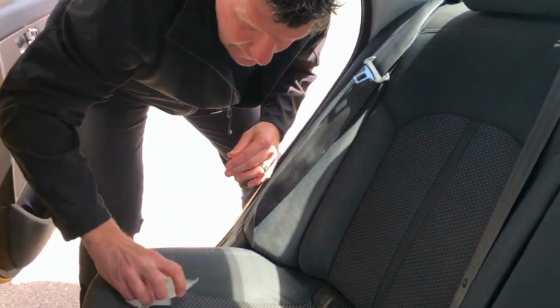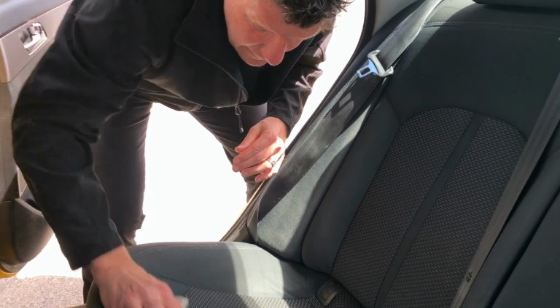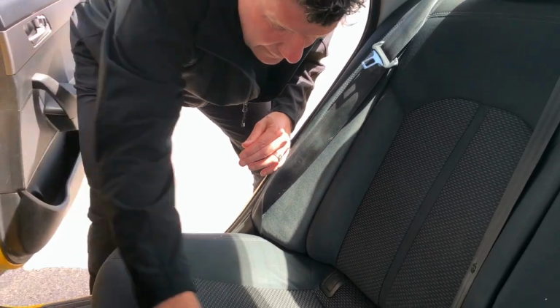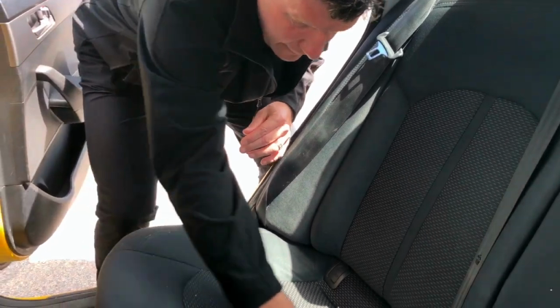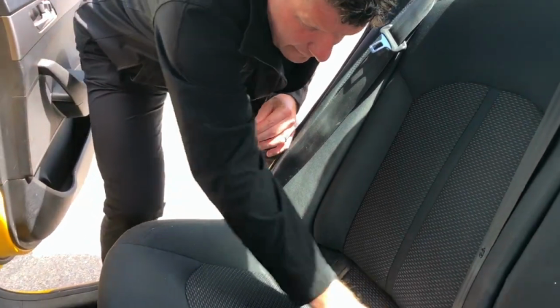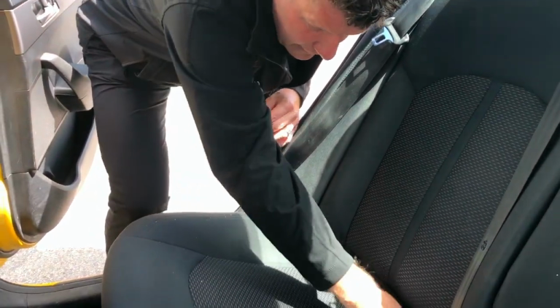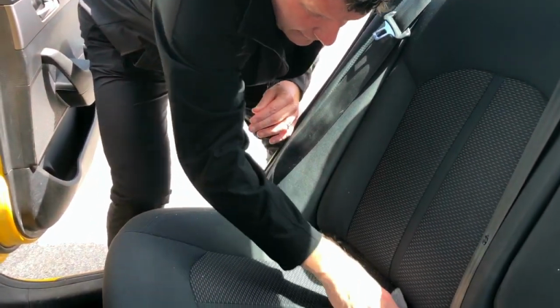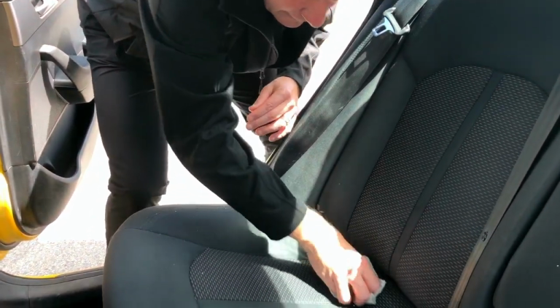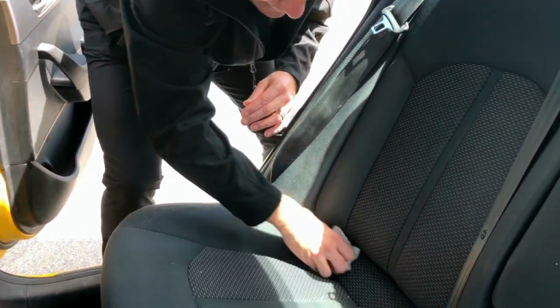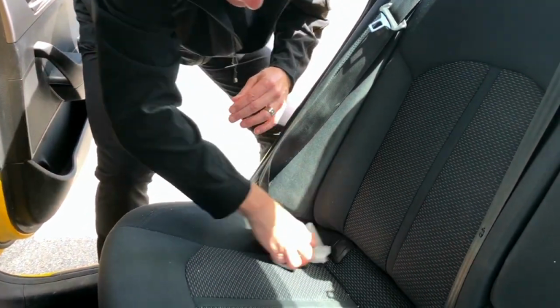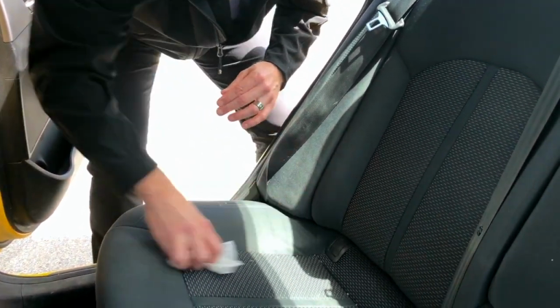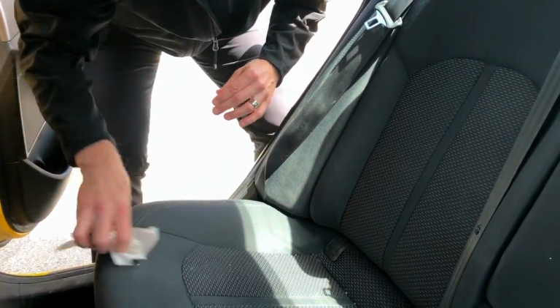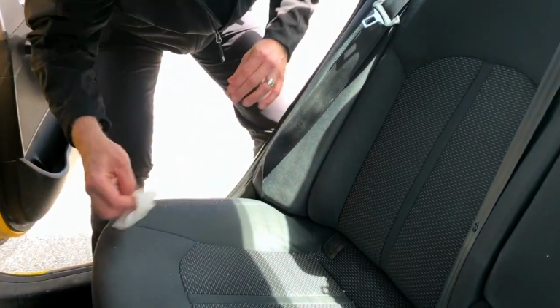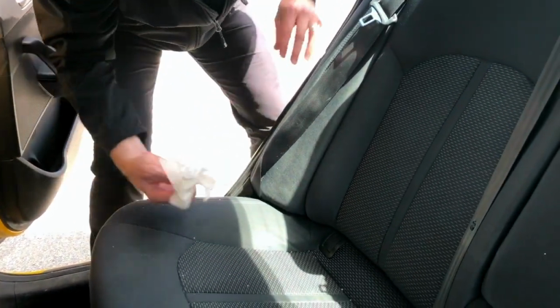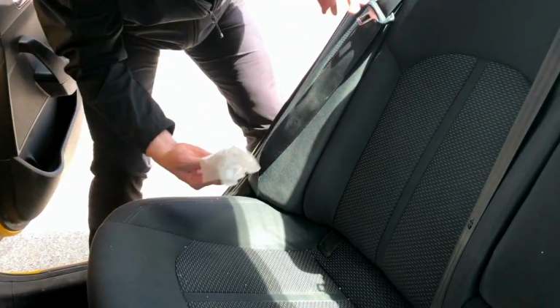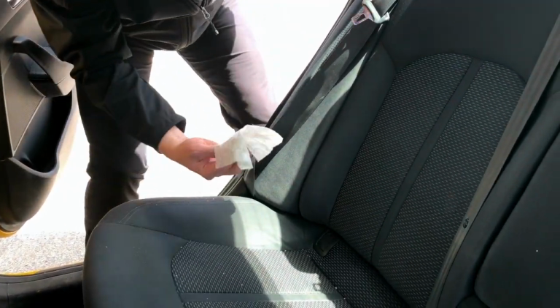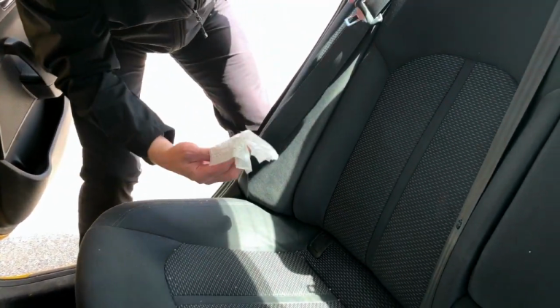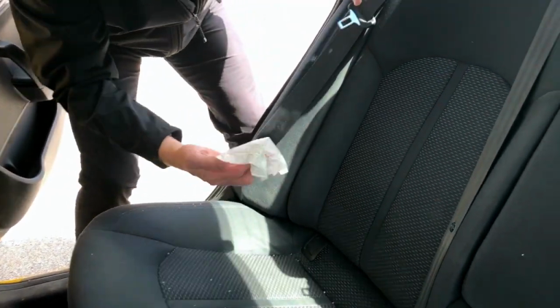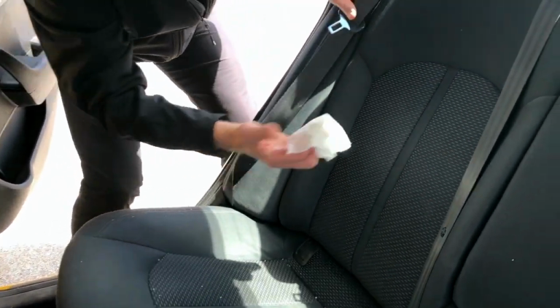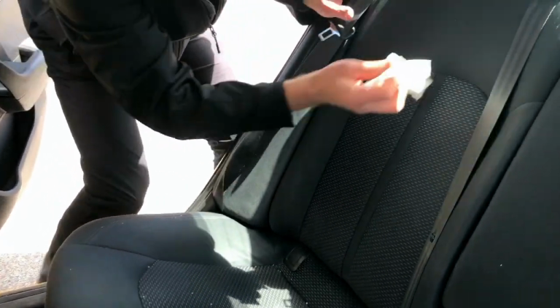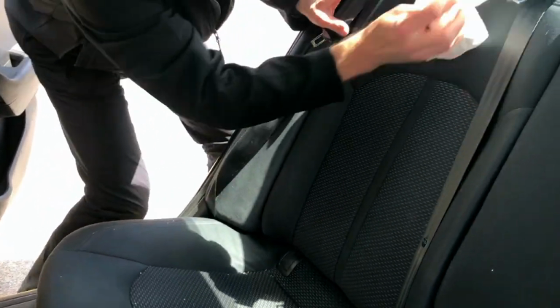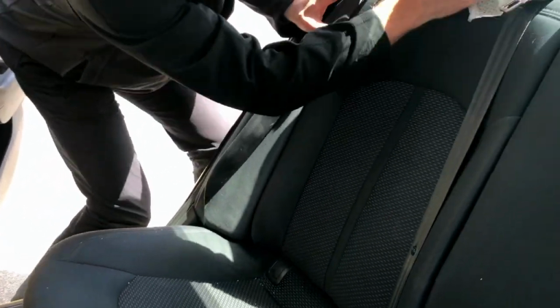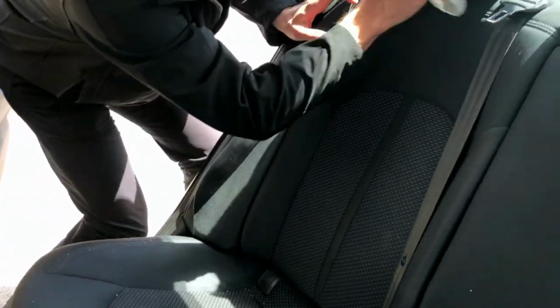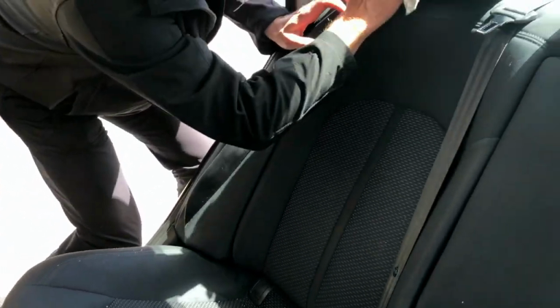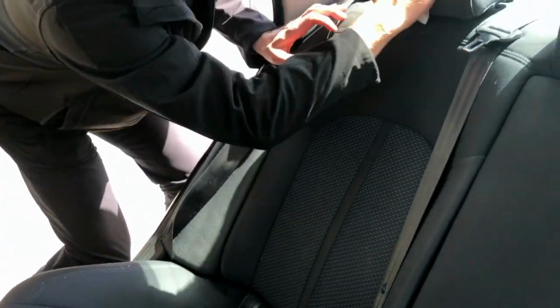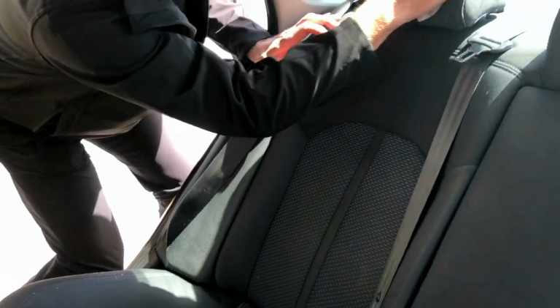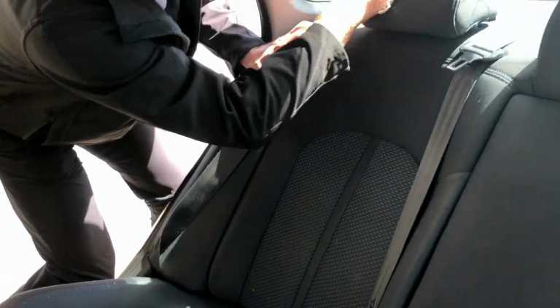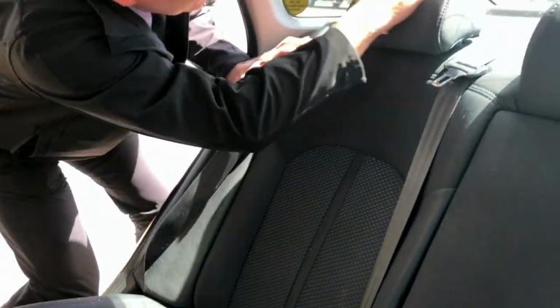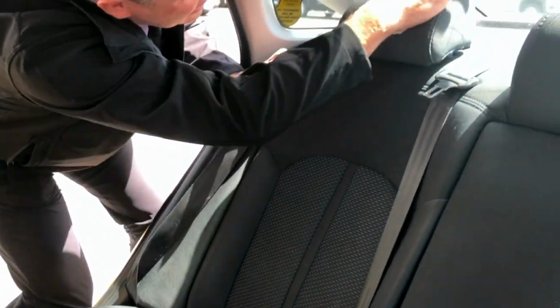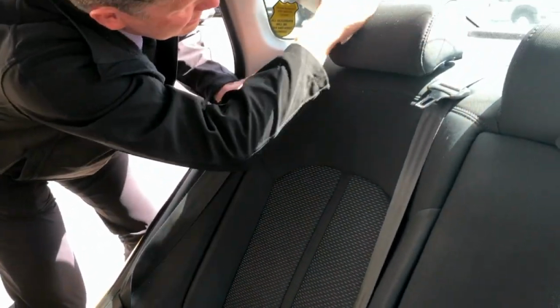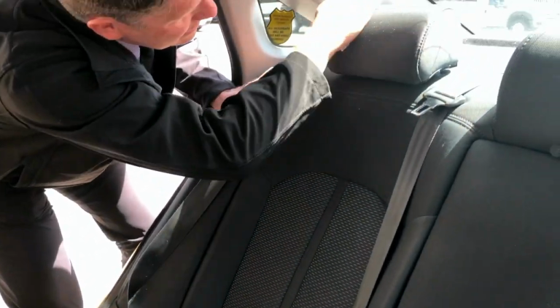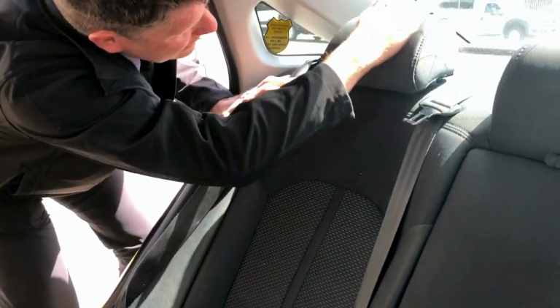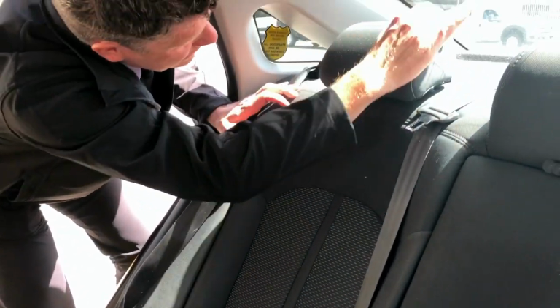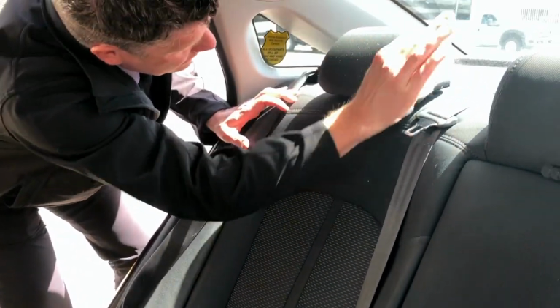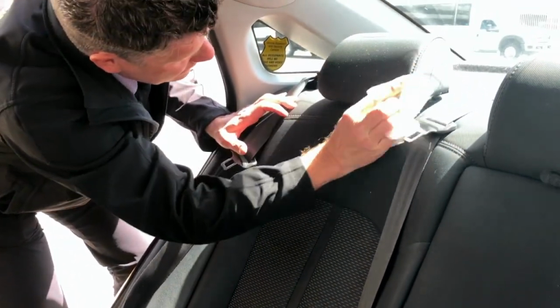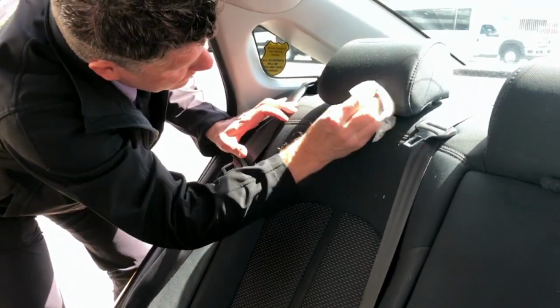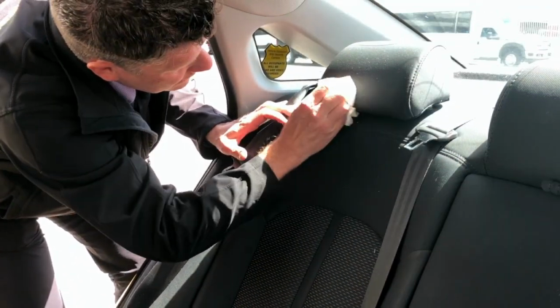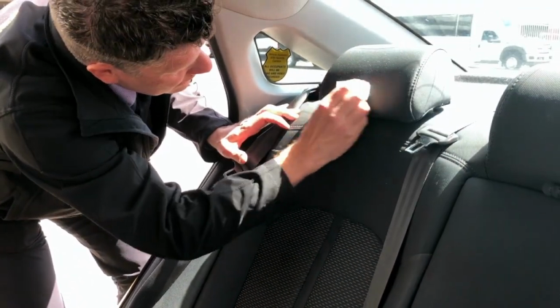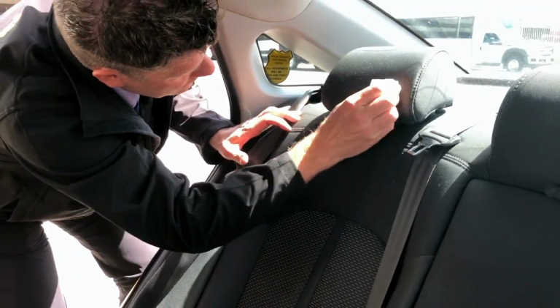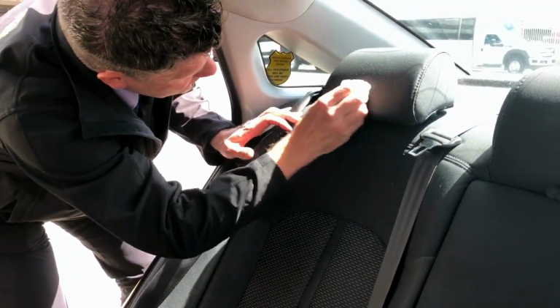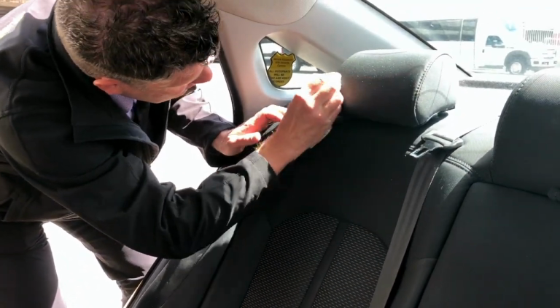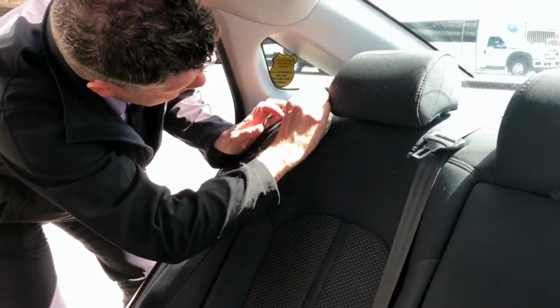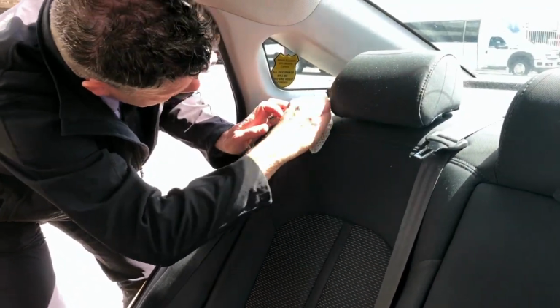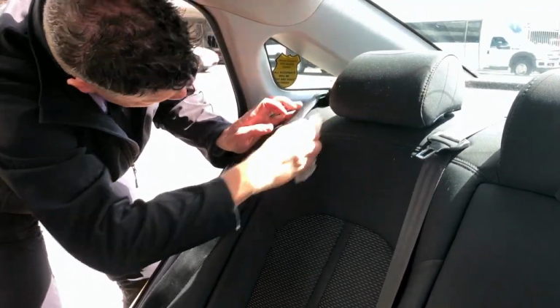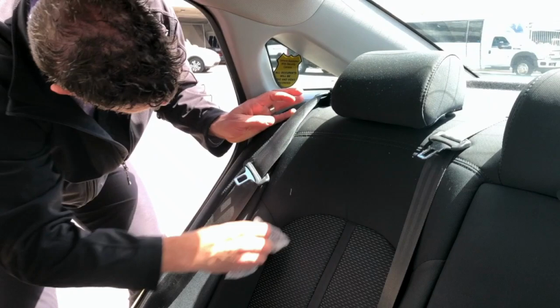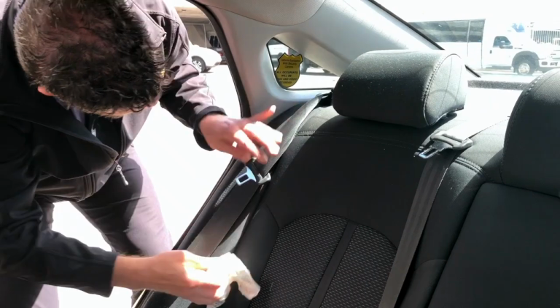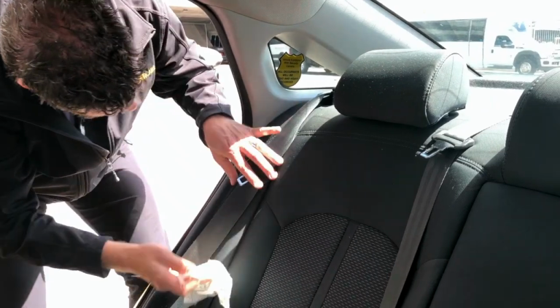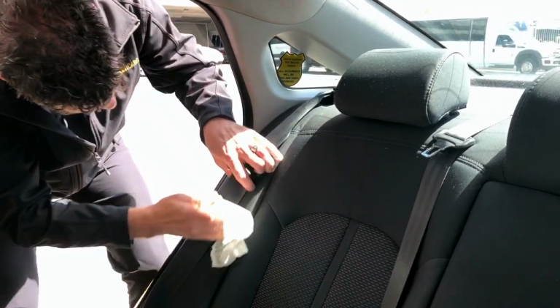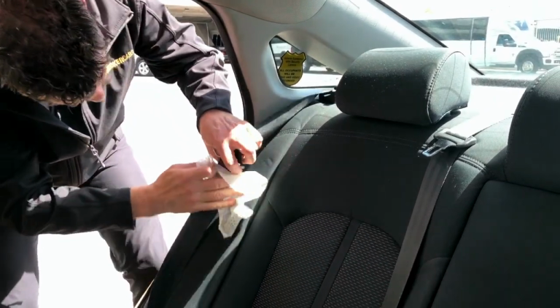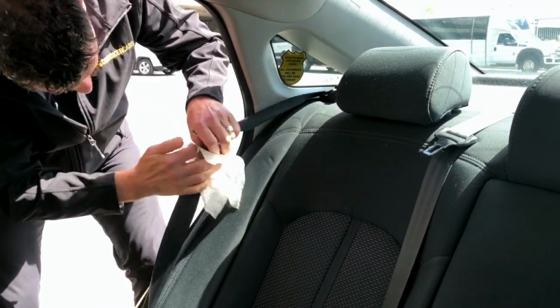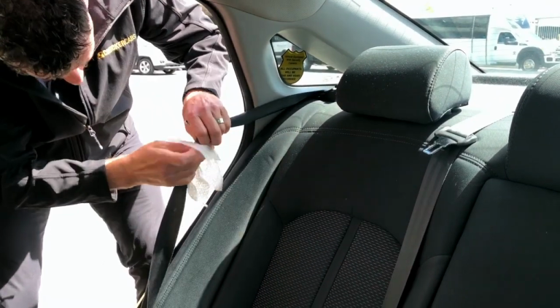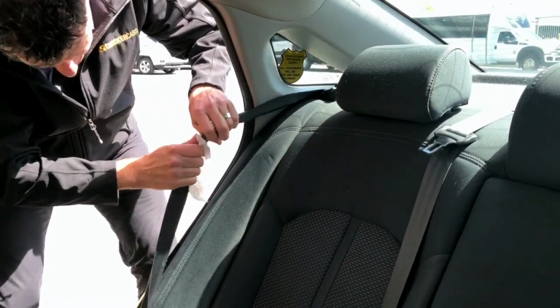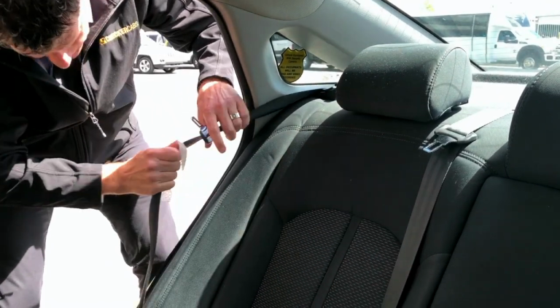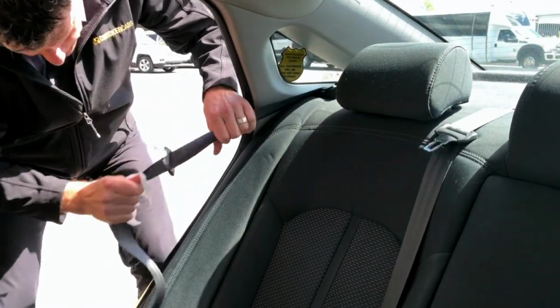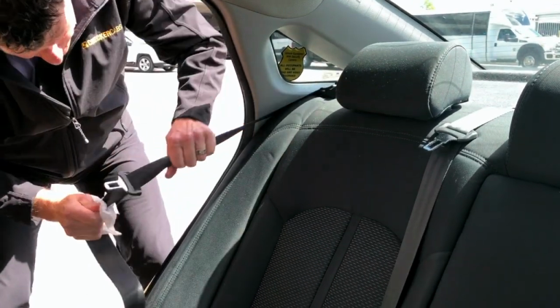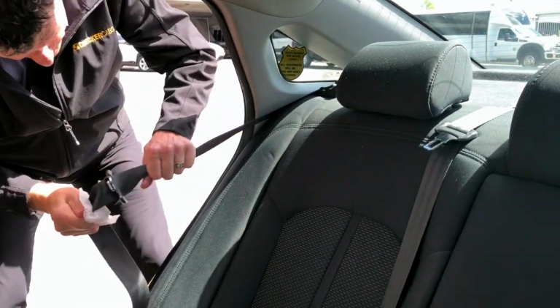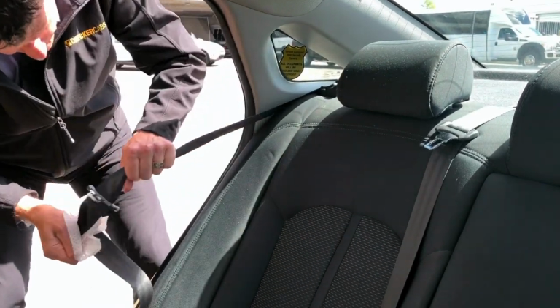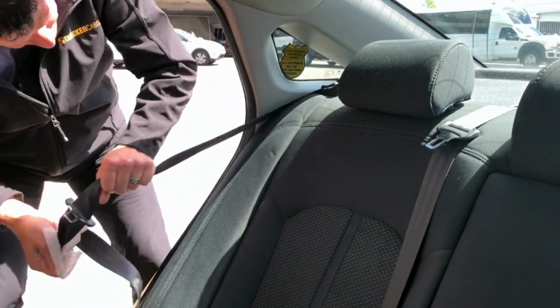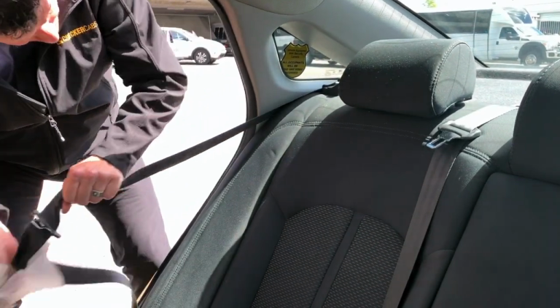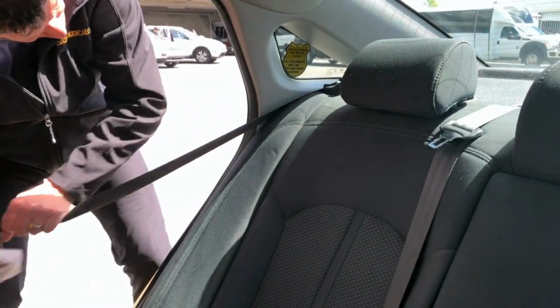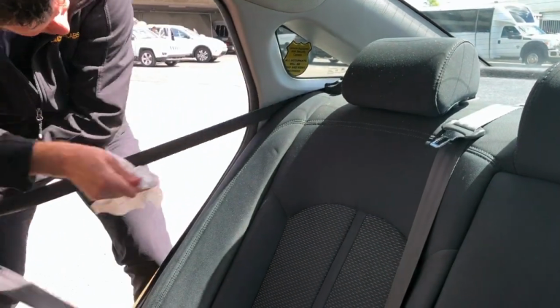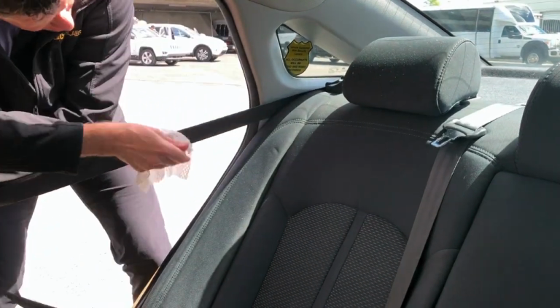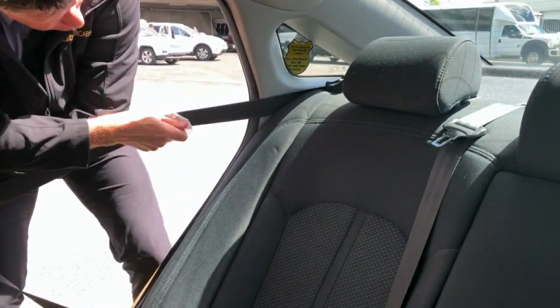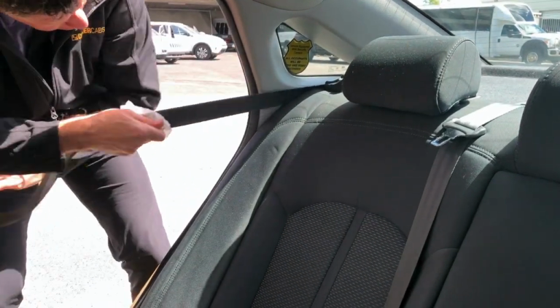Wipe down the seat, the headrest, and the seat belt. Pull out the seat belt to make certain you wipe everywhere the customer may have touched.